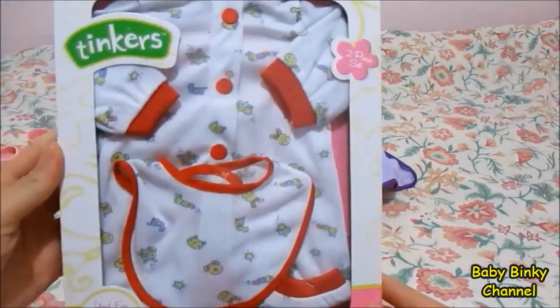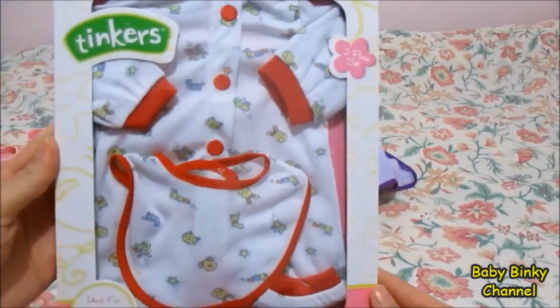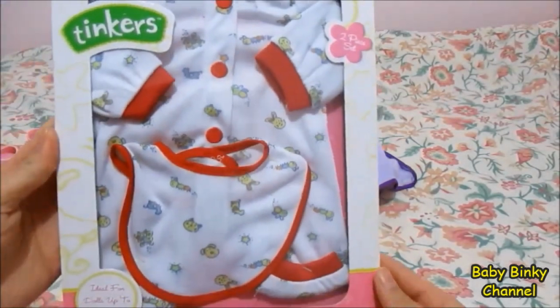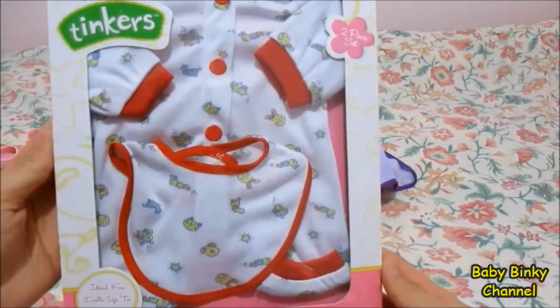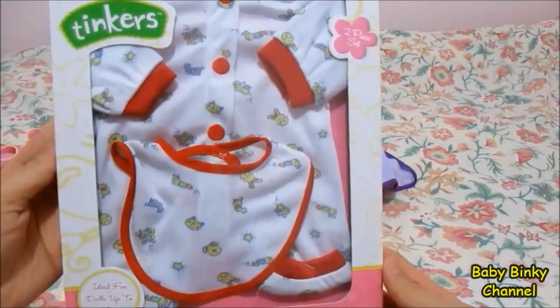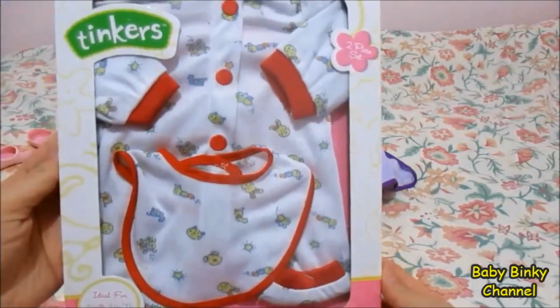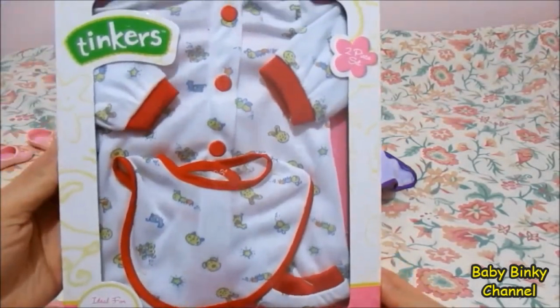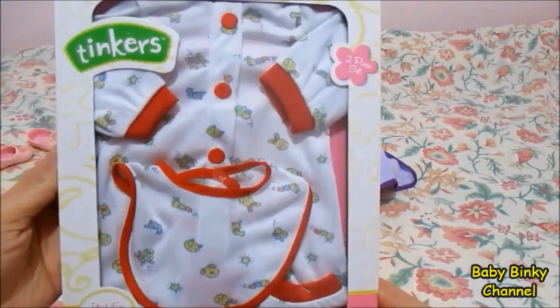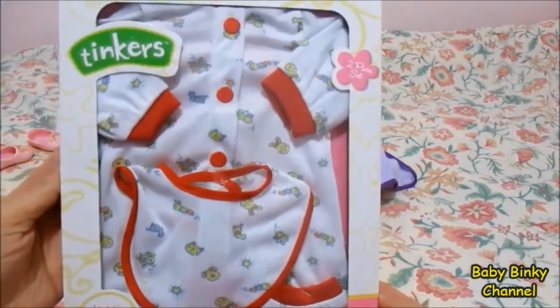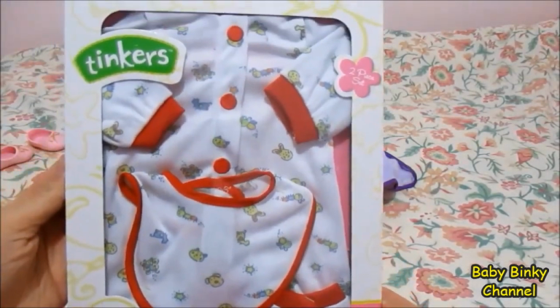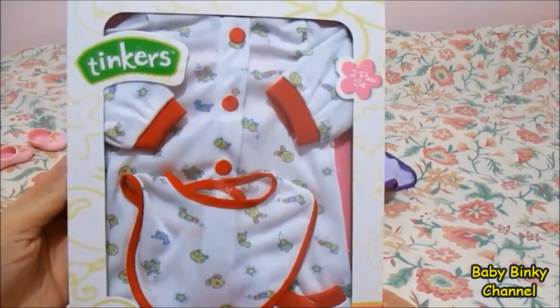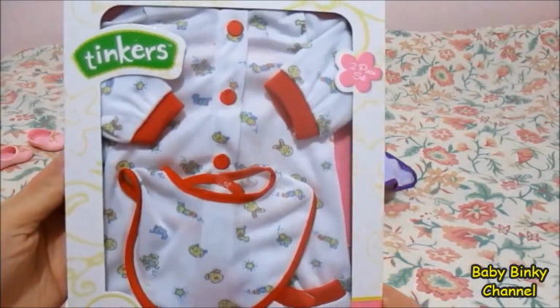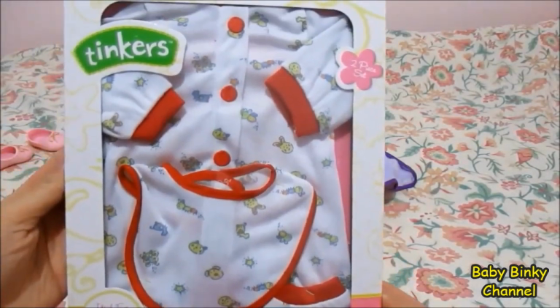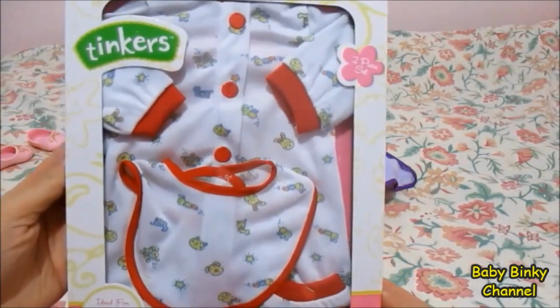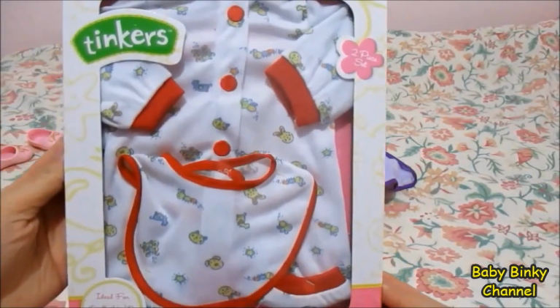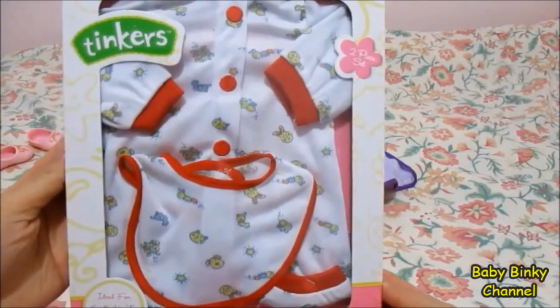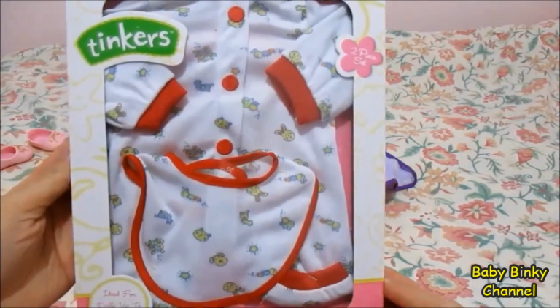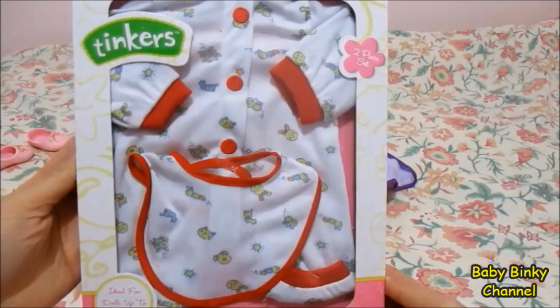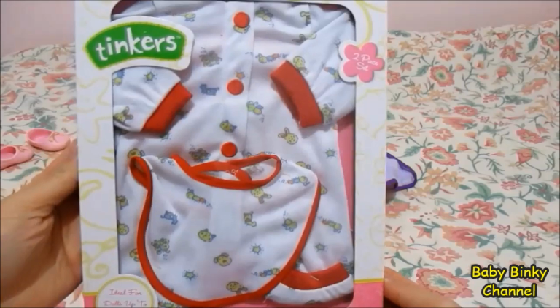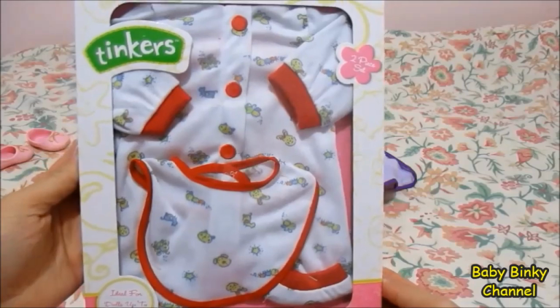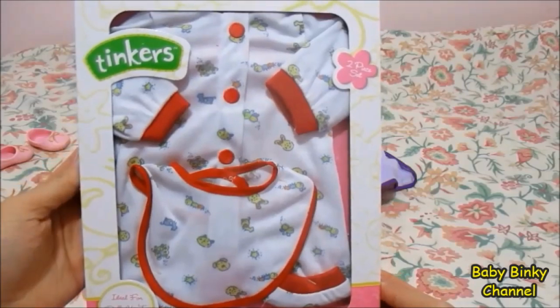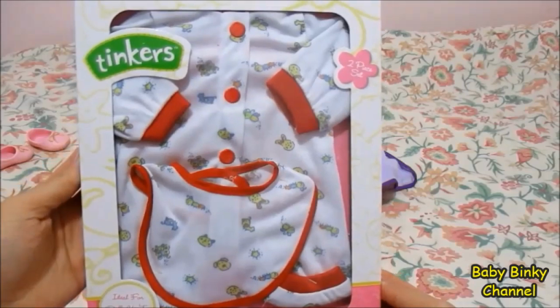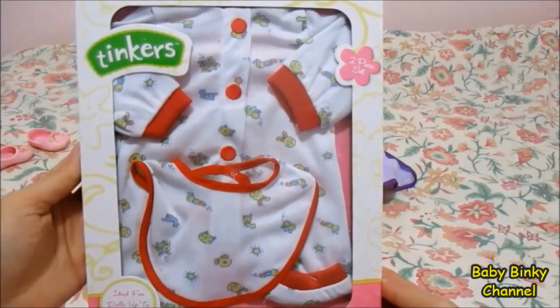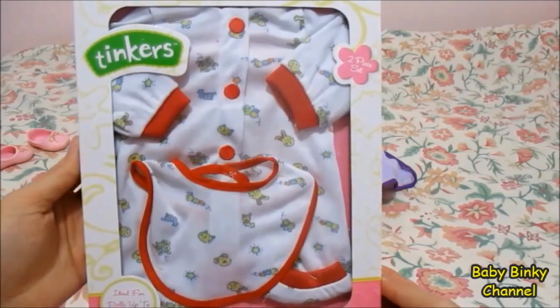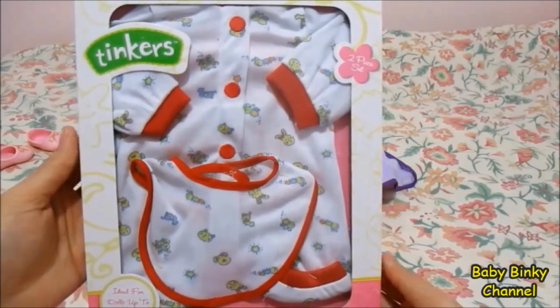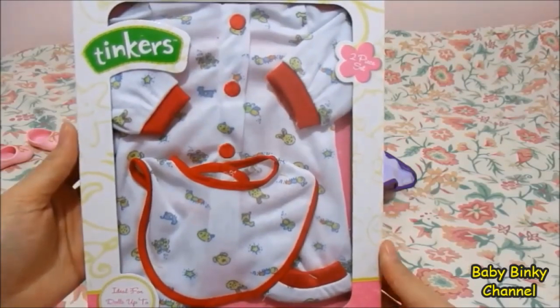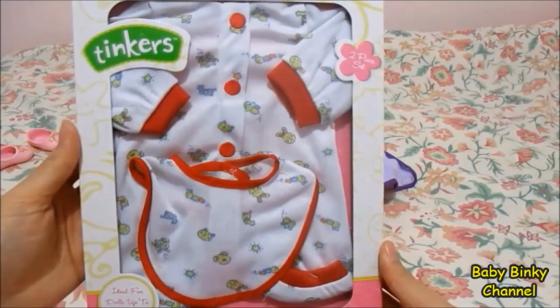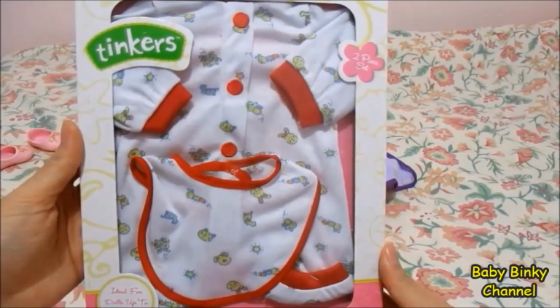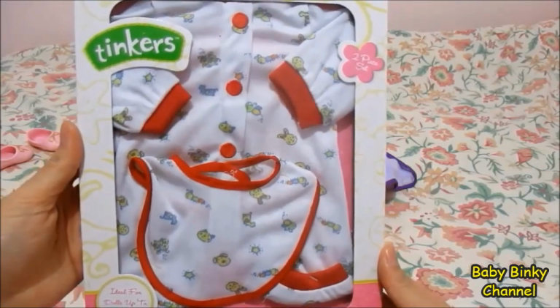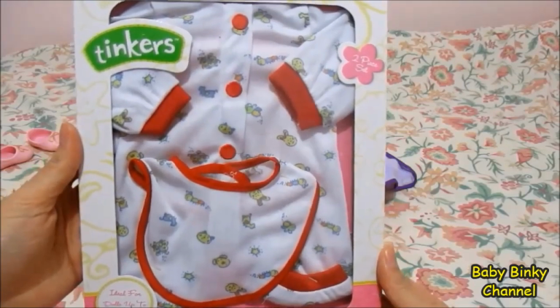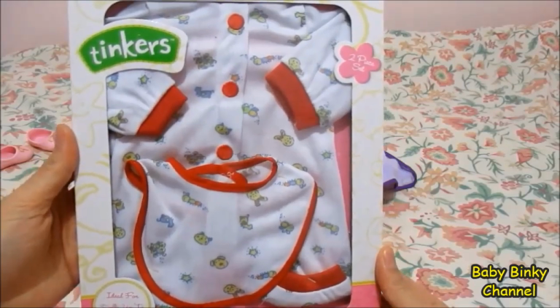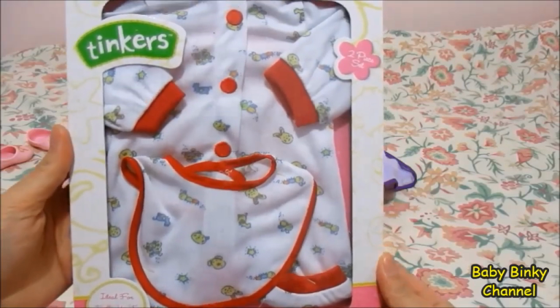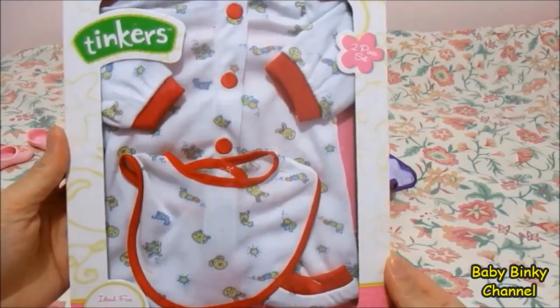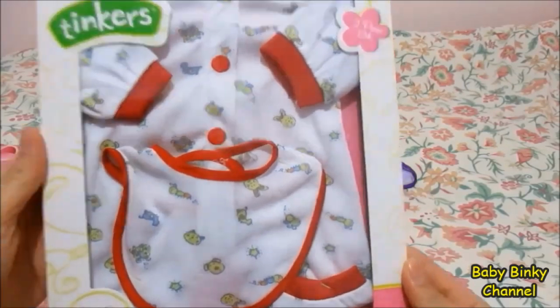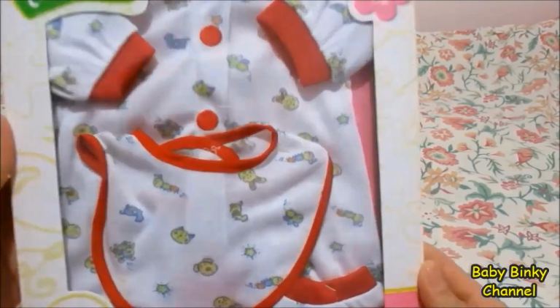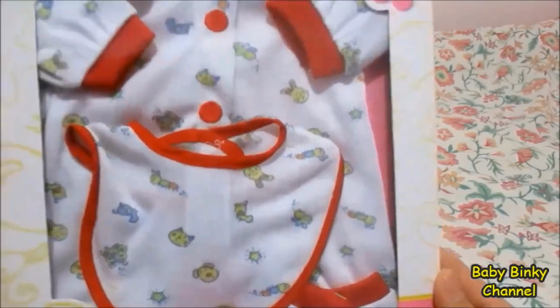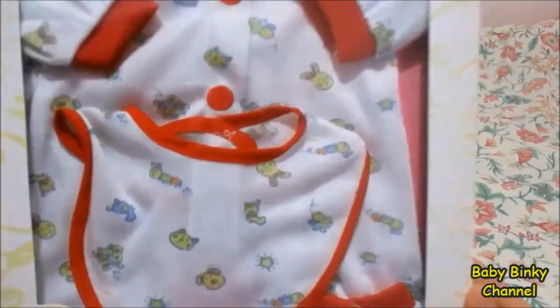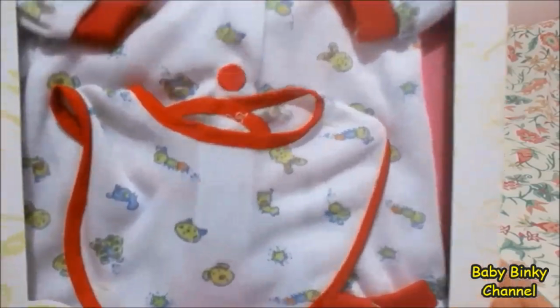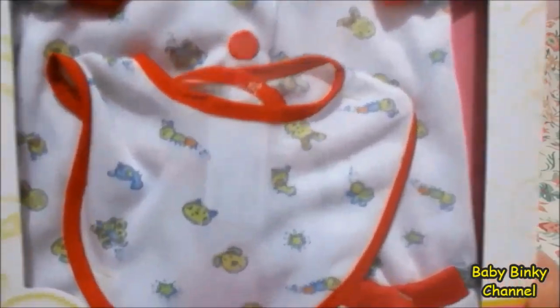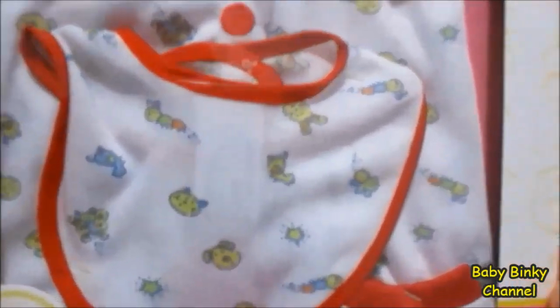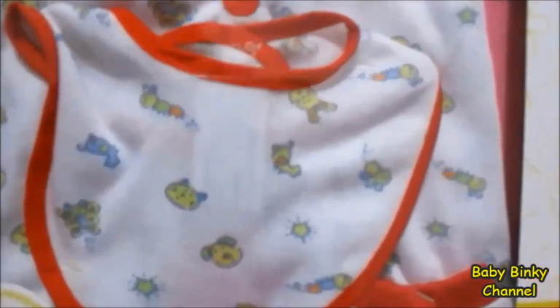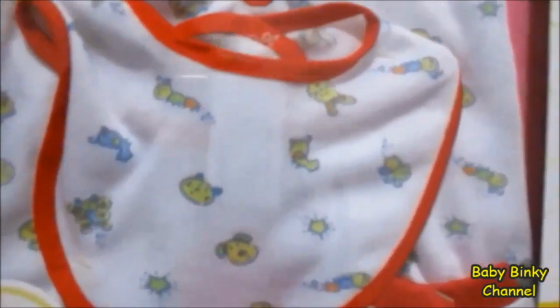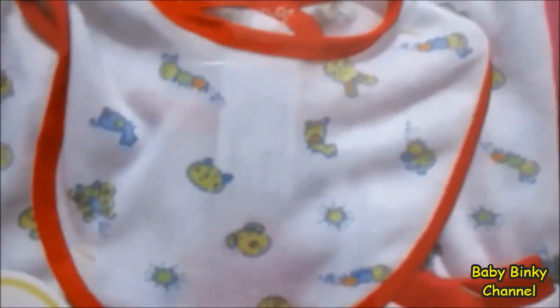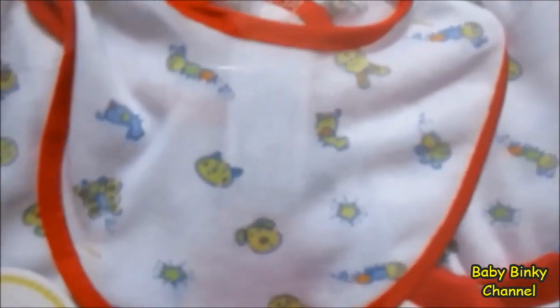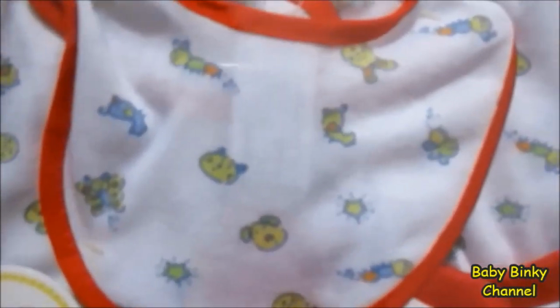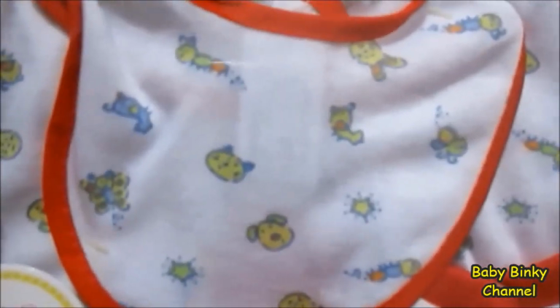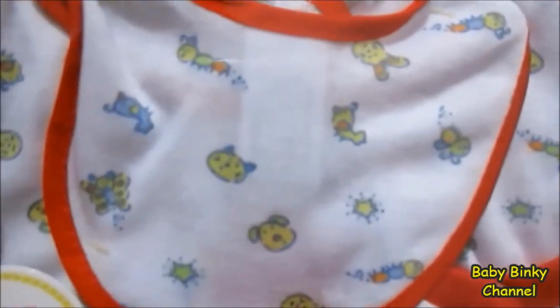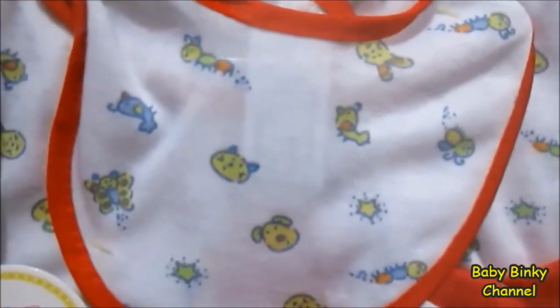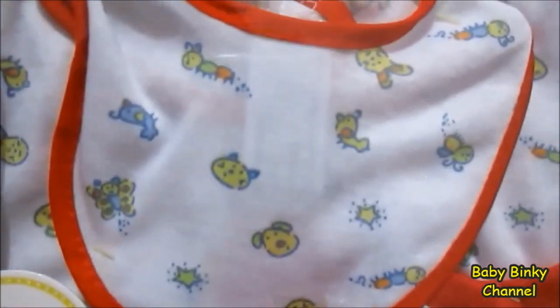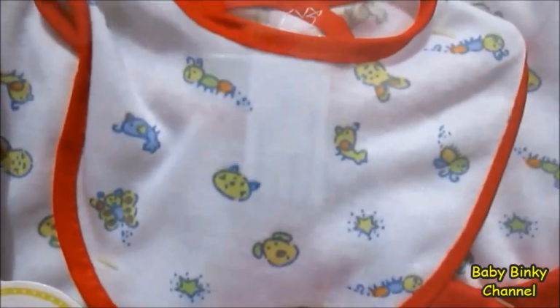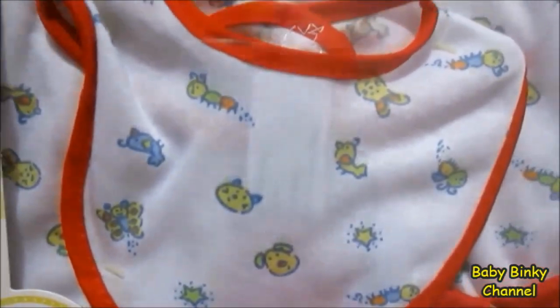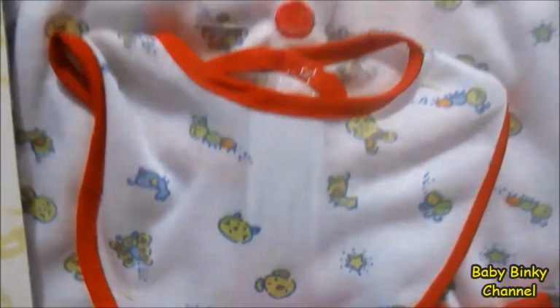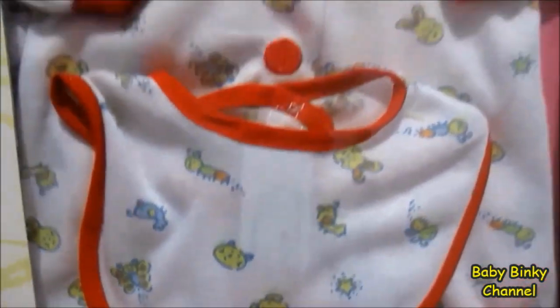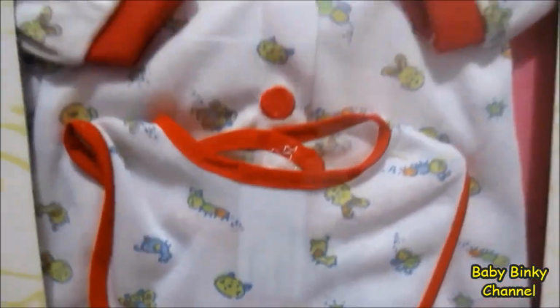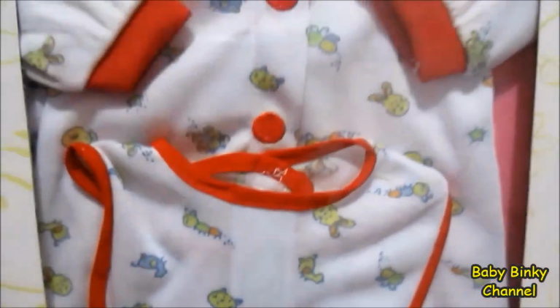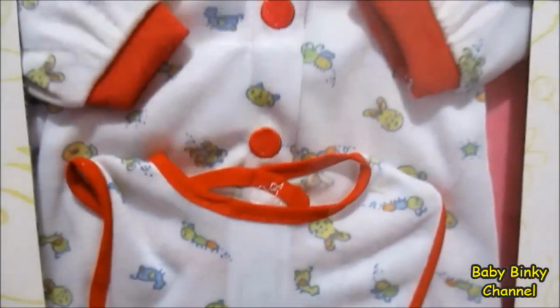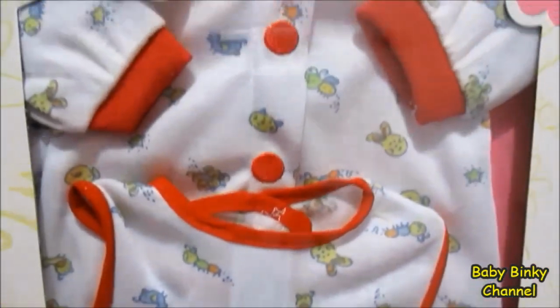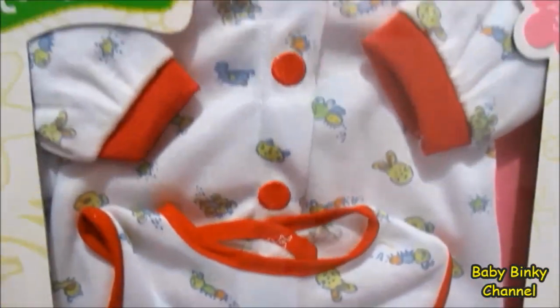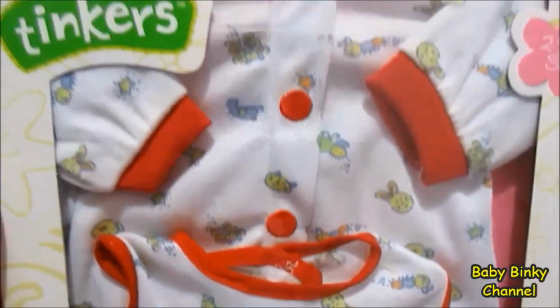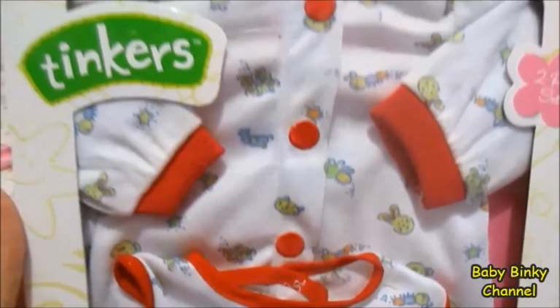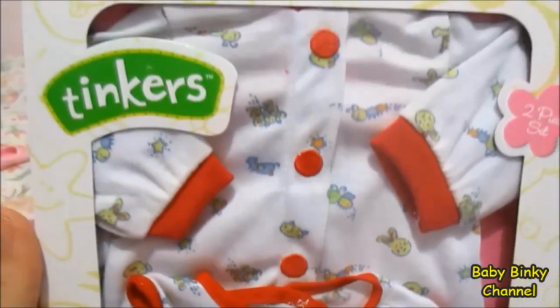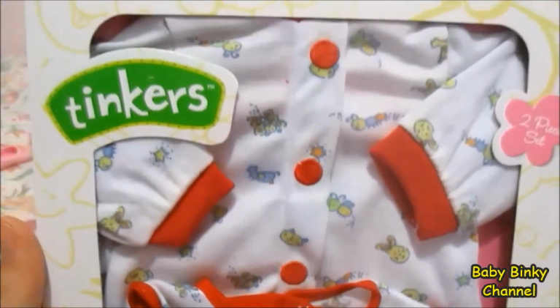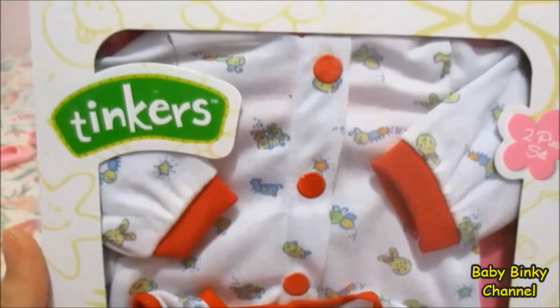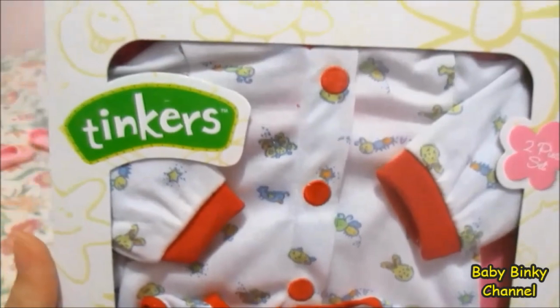So the first item we have is this pyjama set. It comes with a bib as well. It's pretty cute.